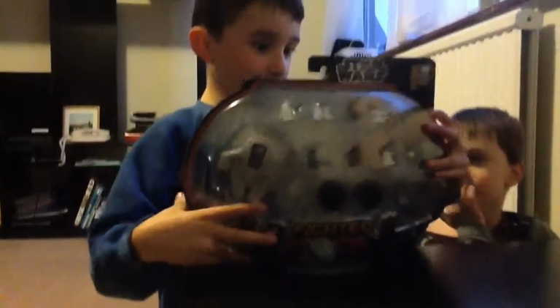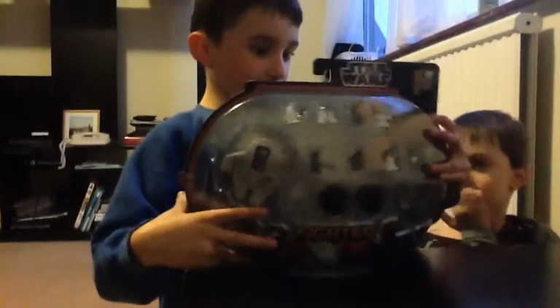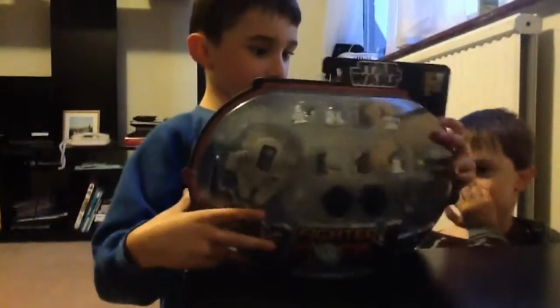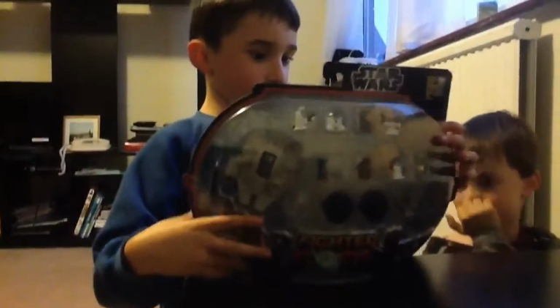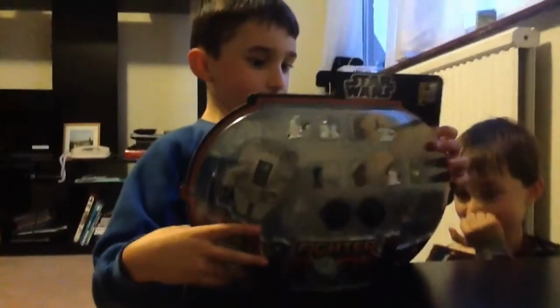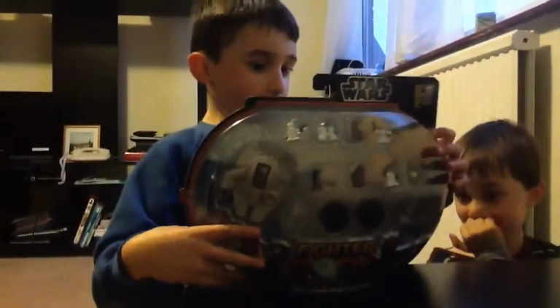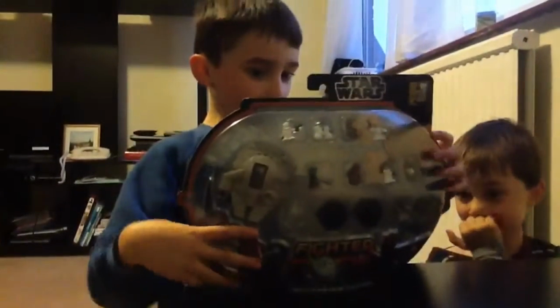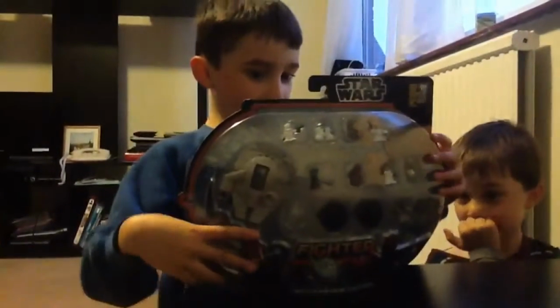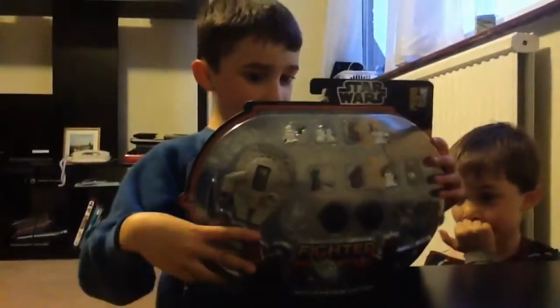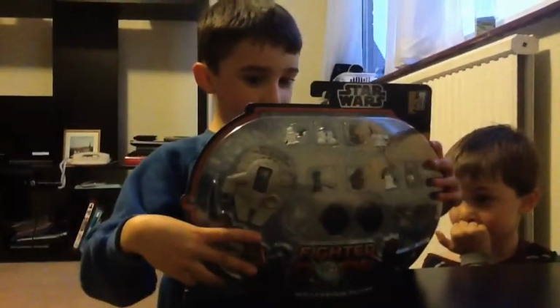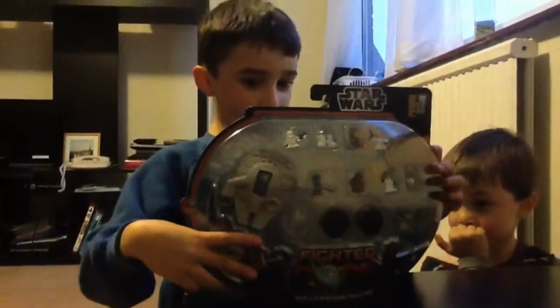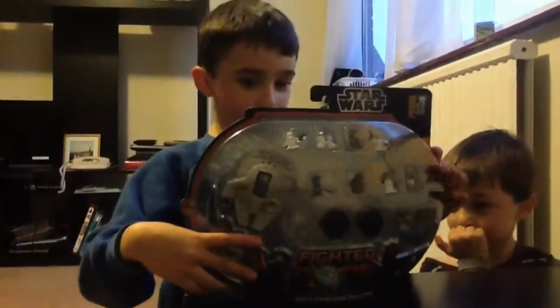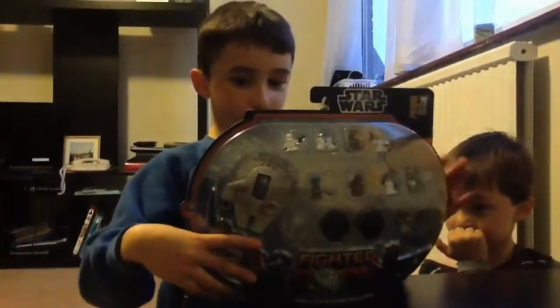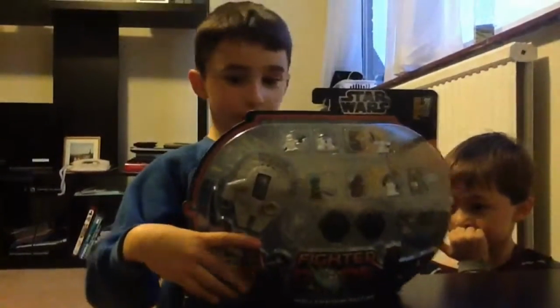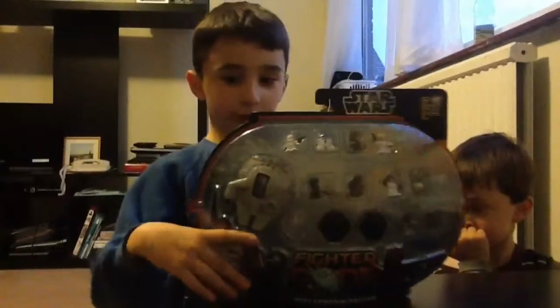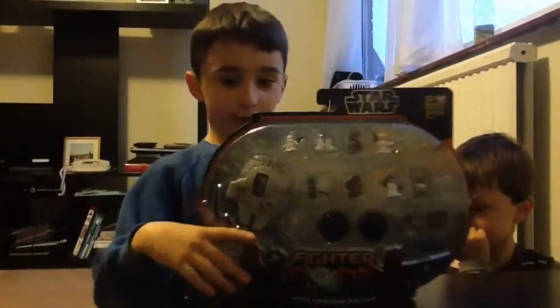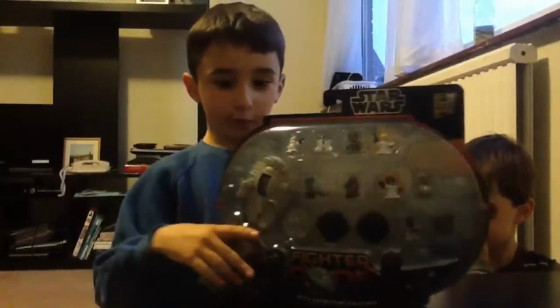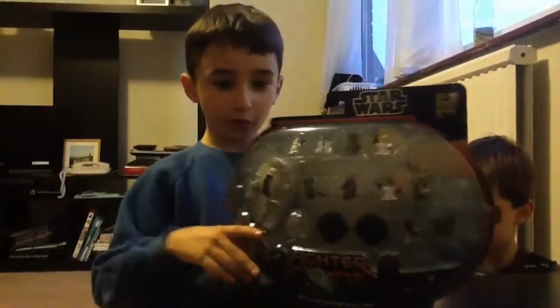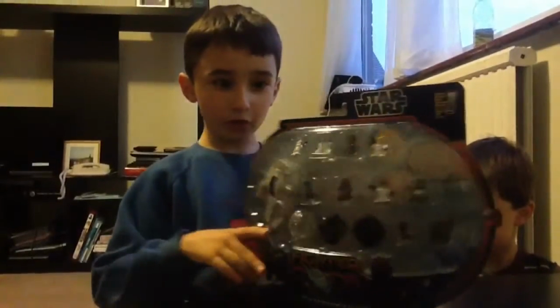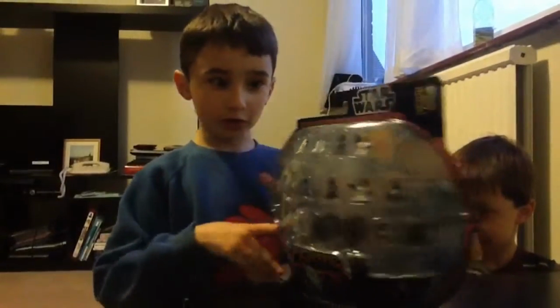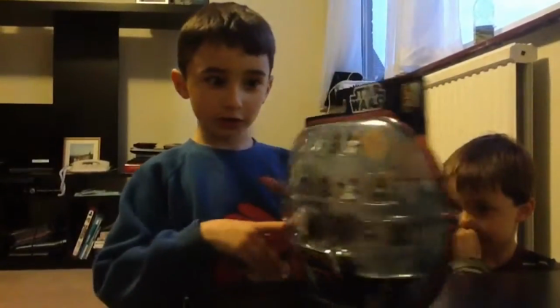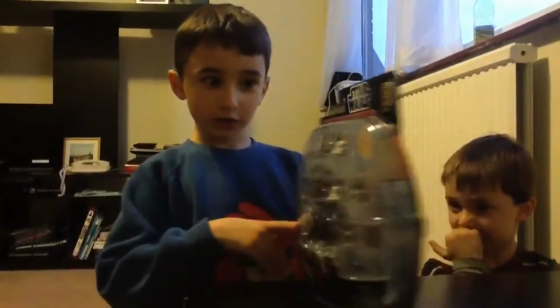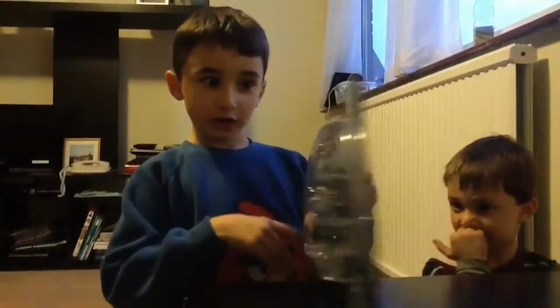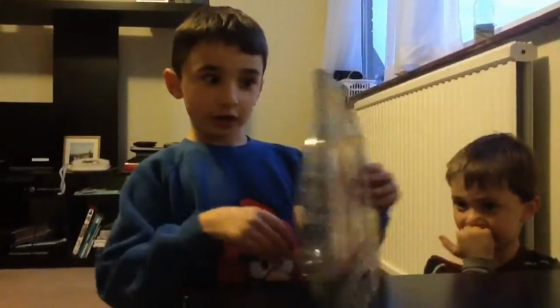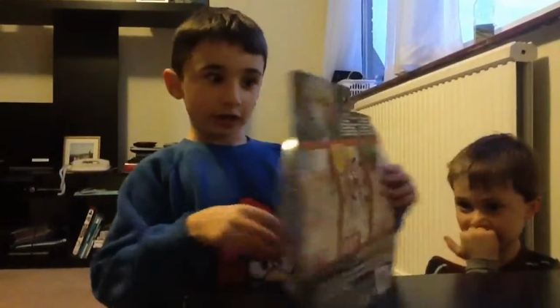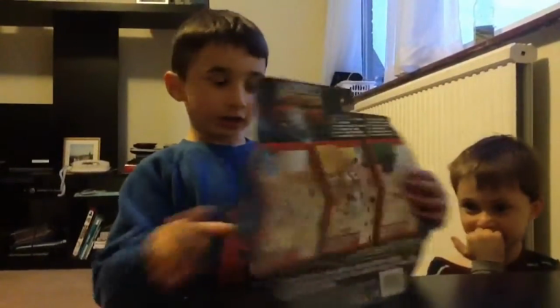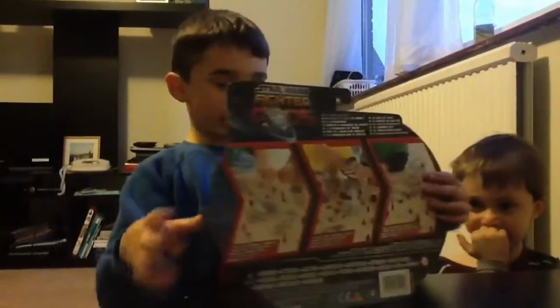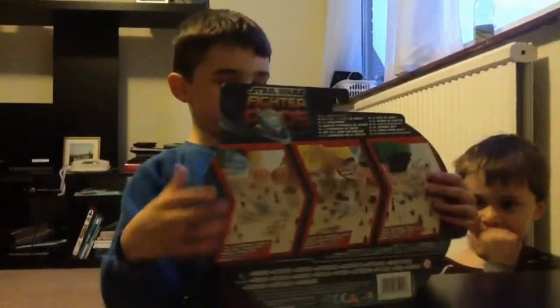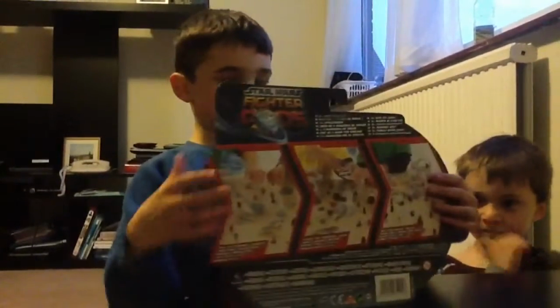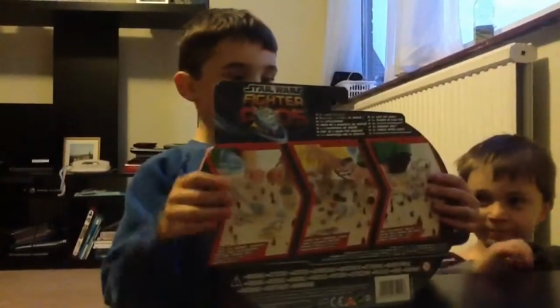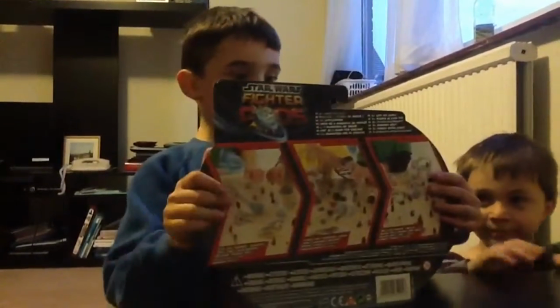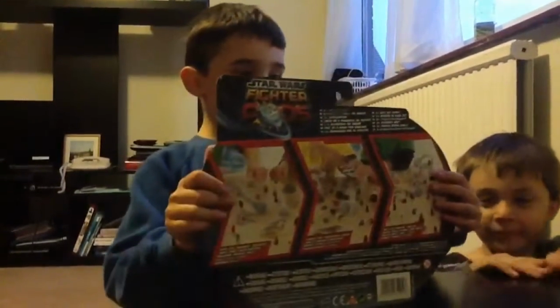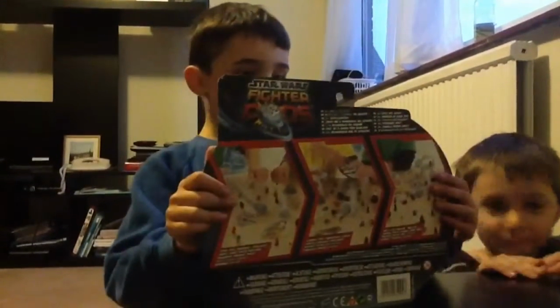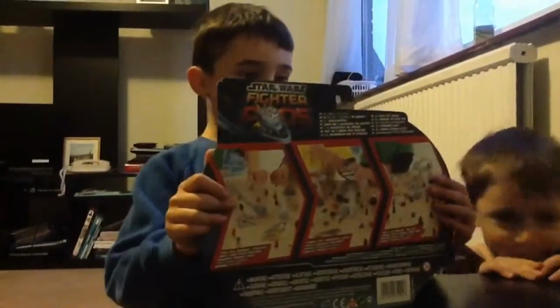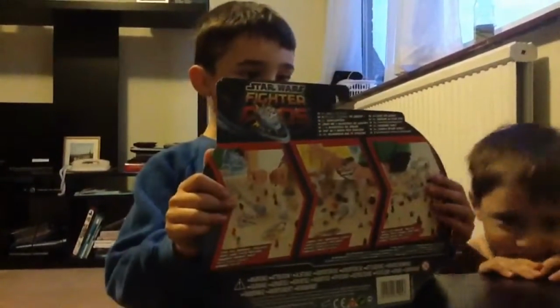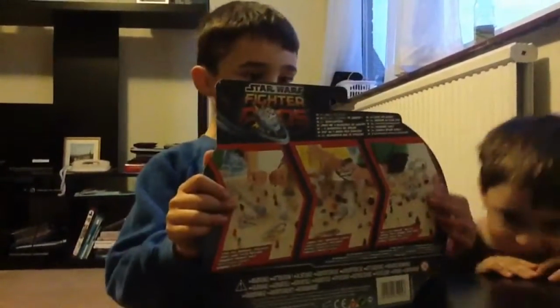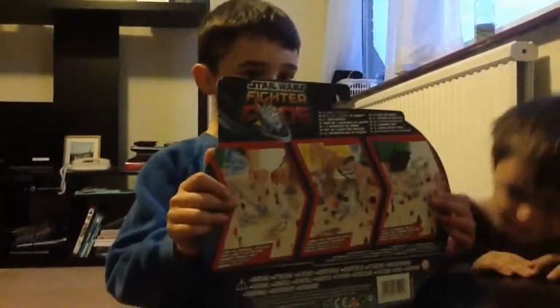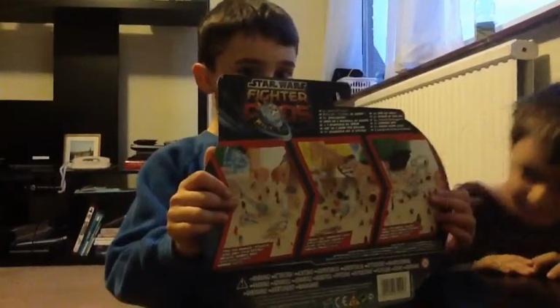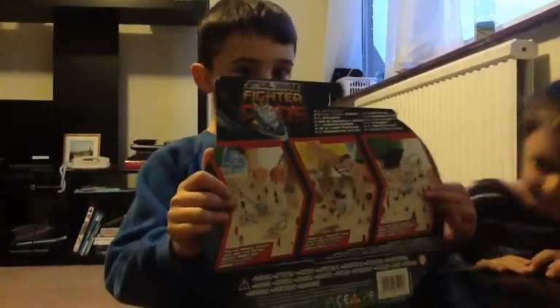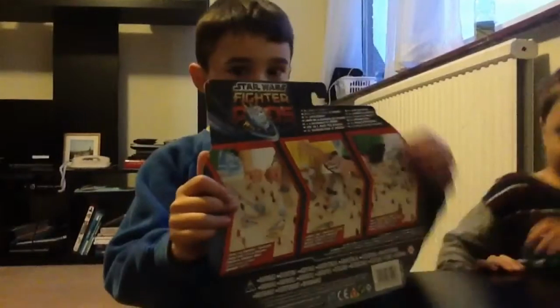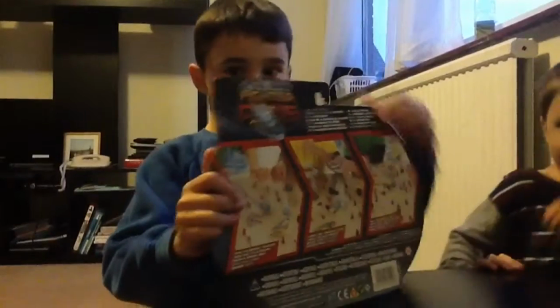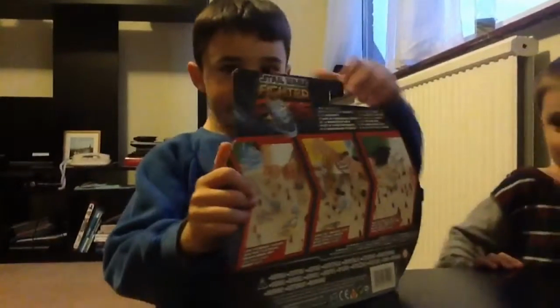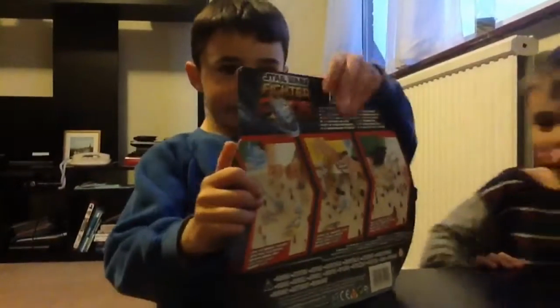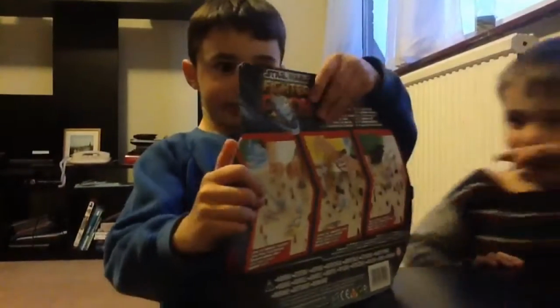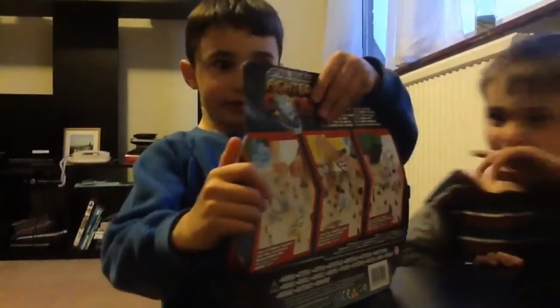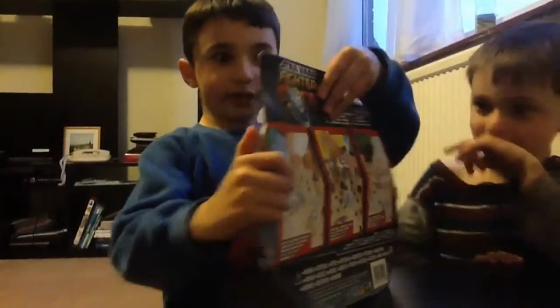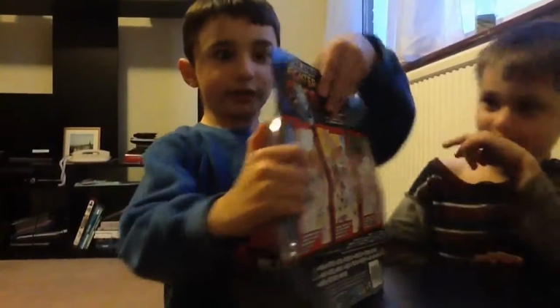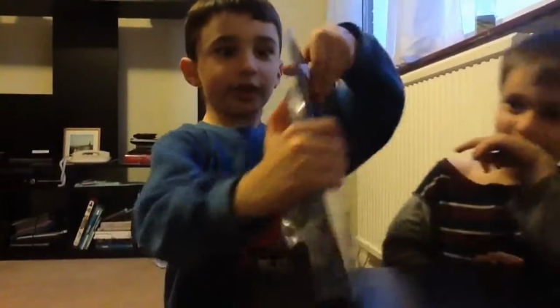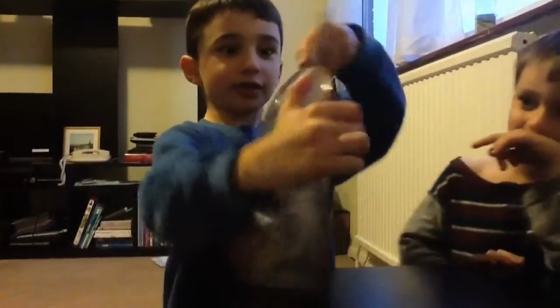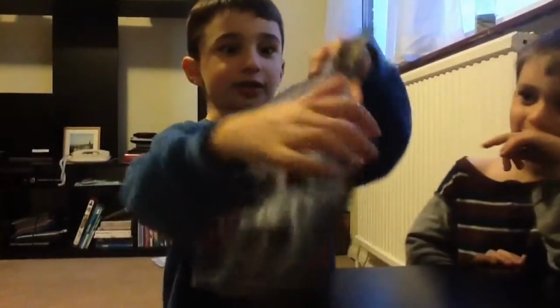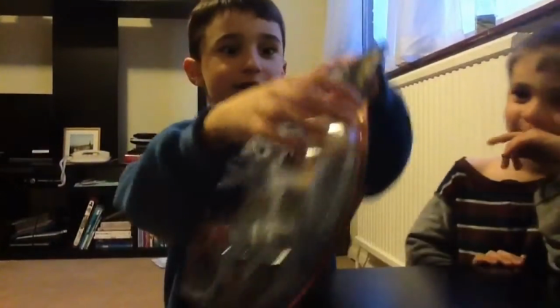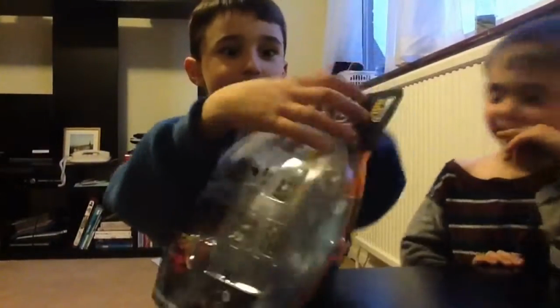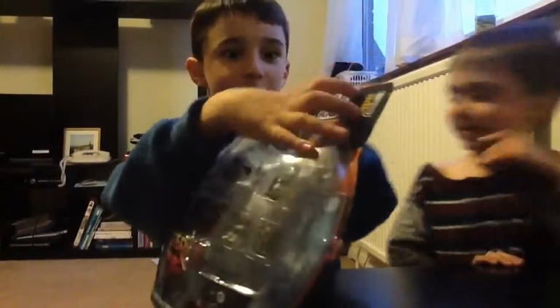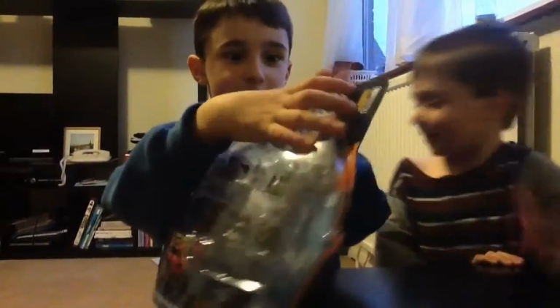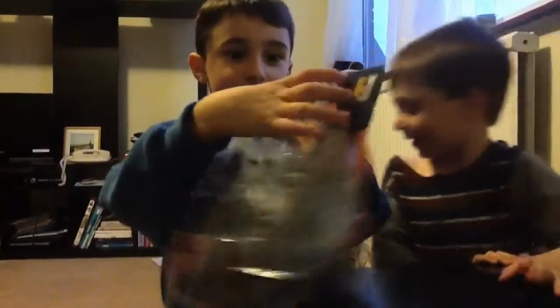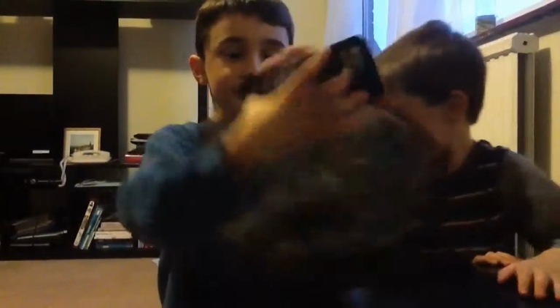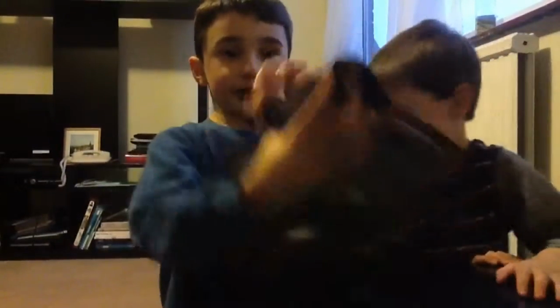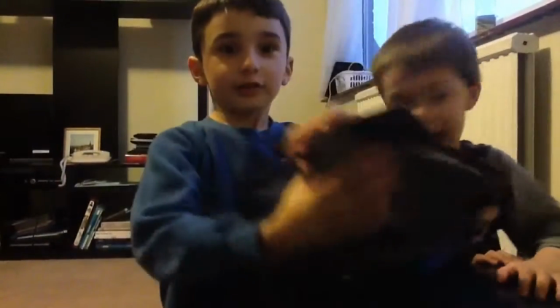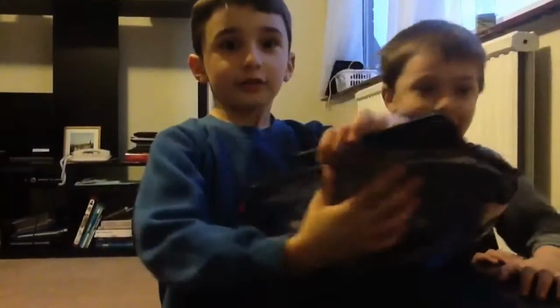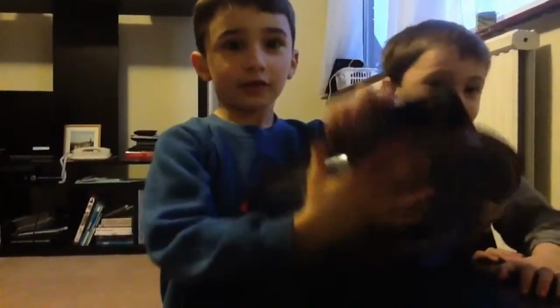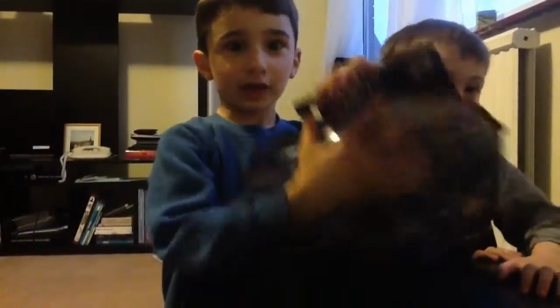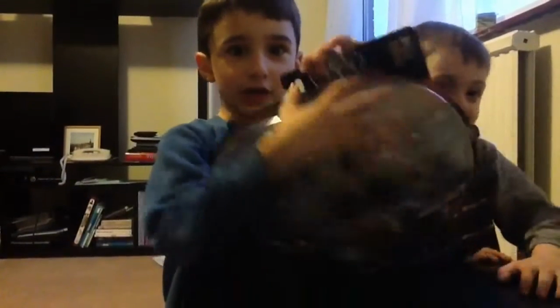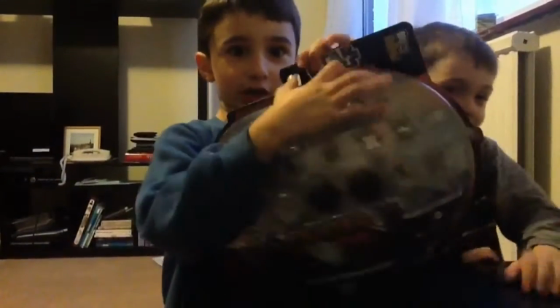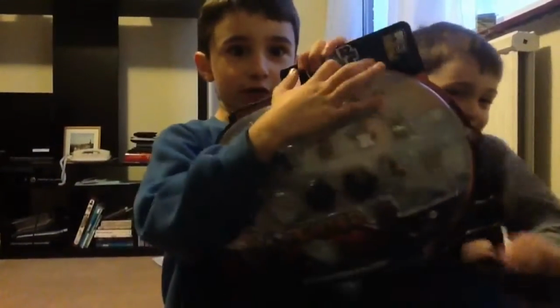This is the front of the box, this is the back of the box, and now let's get this thing out.